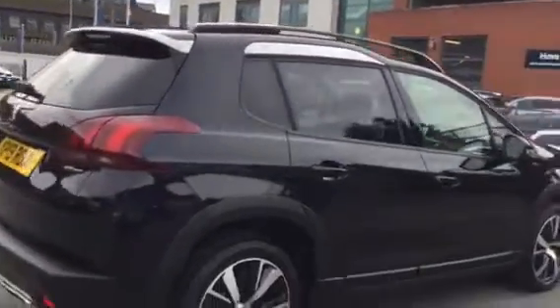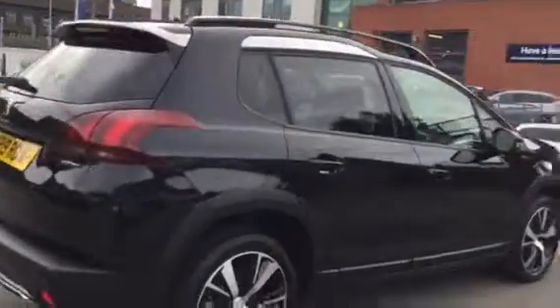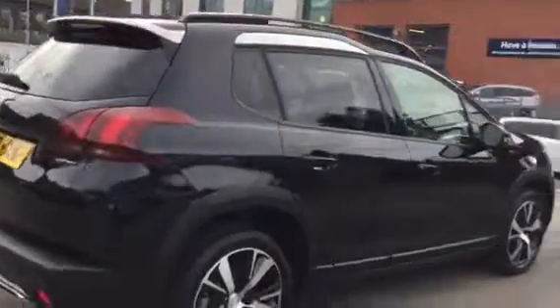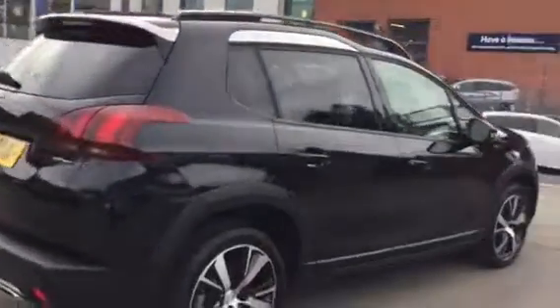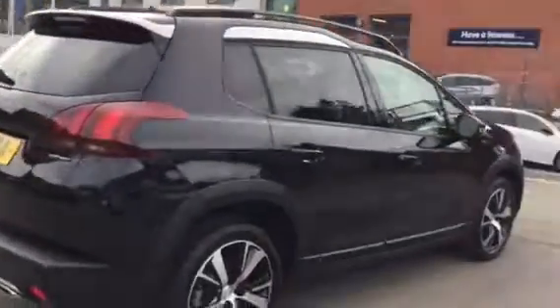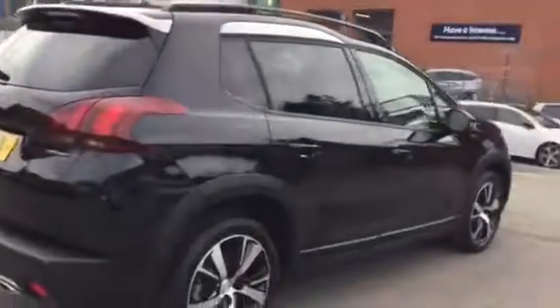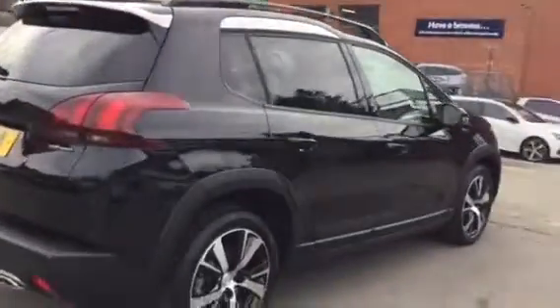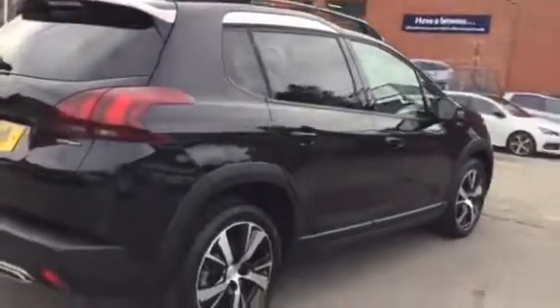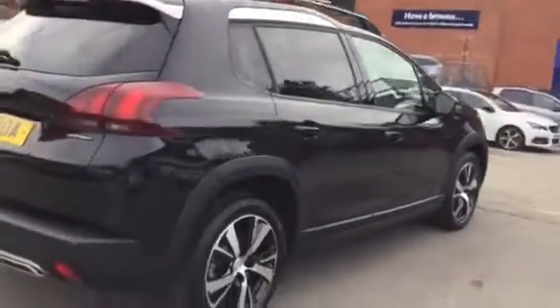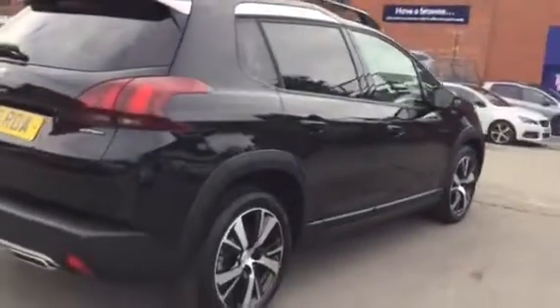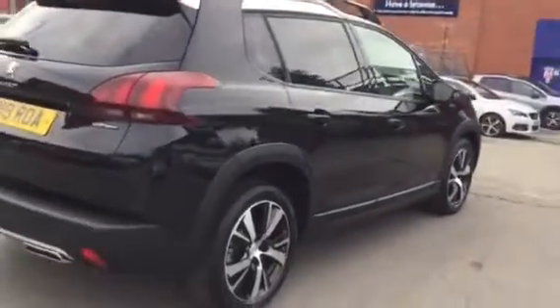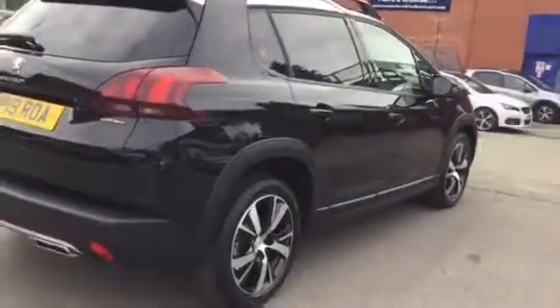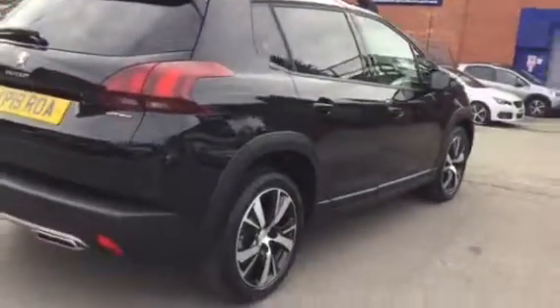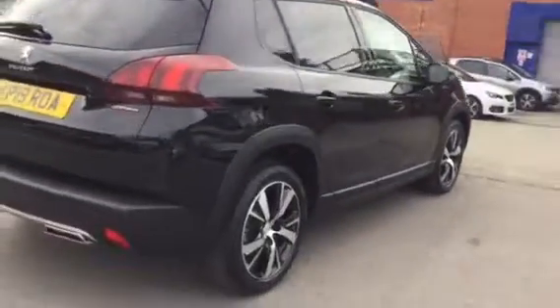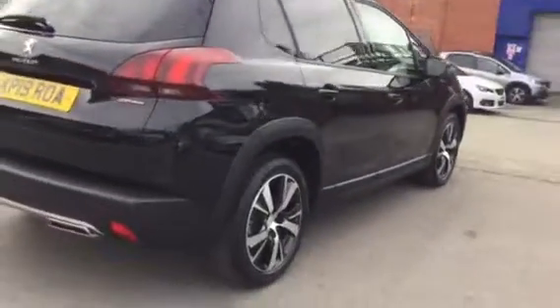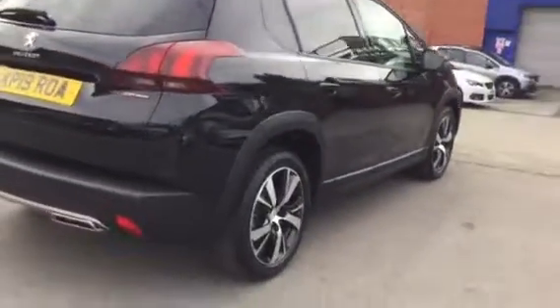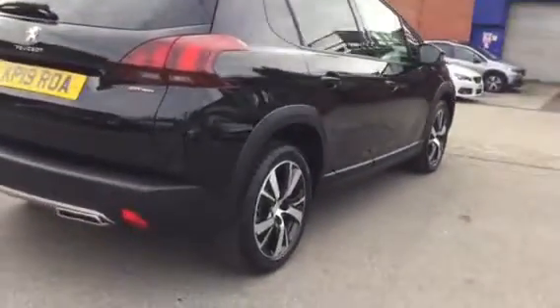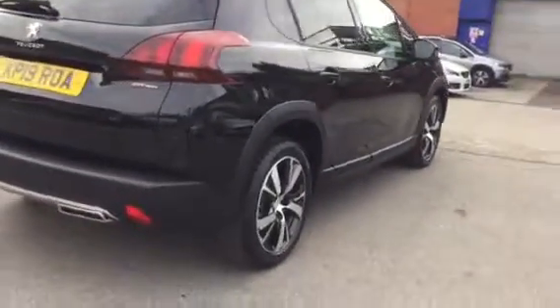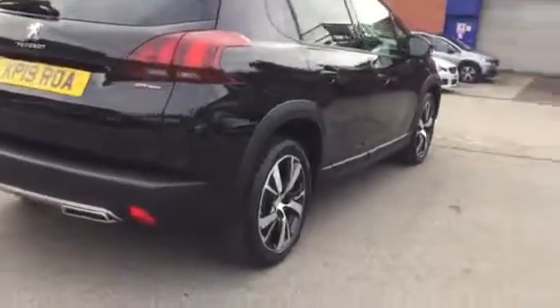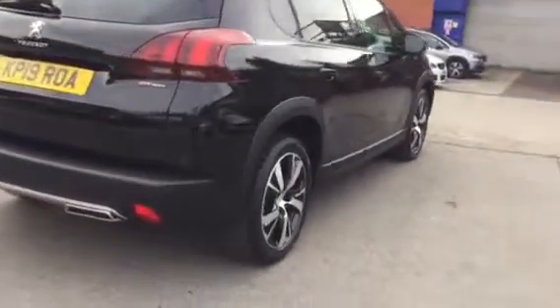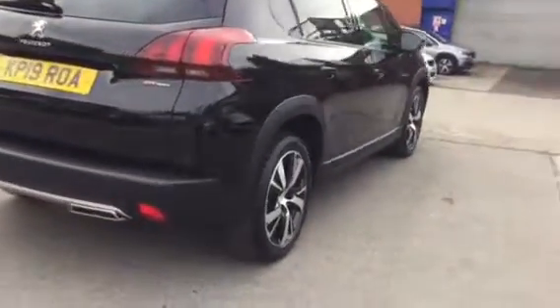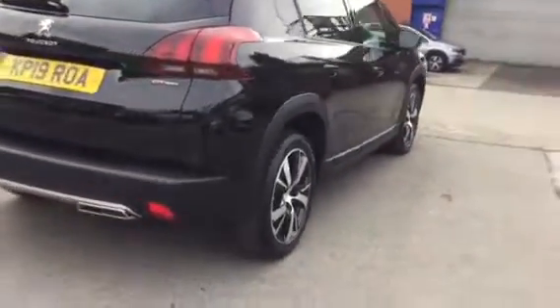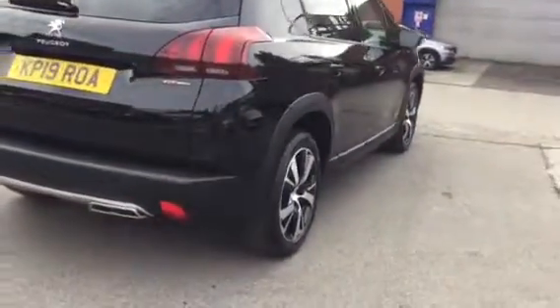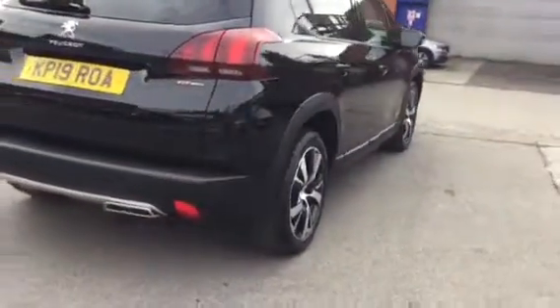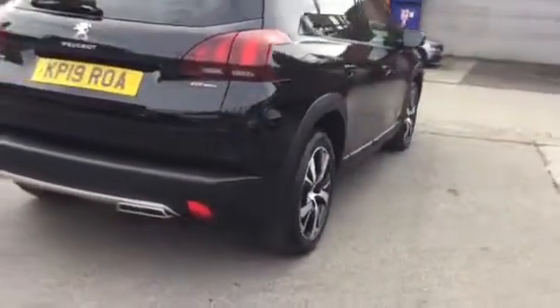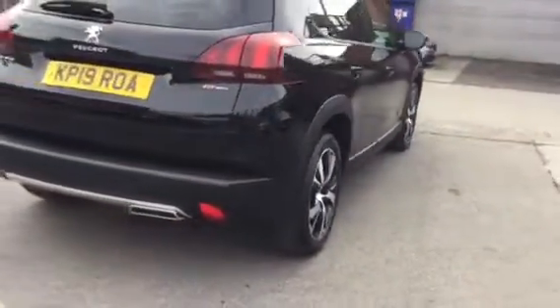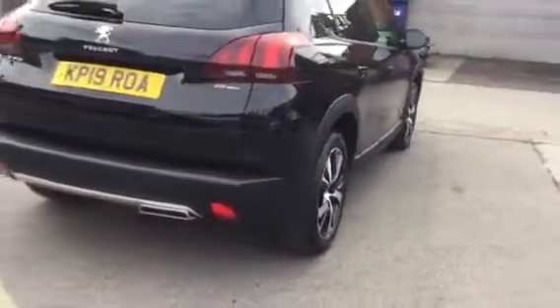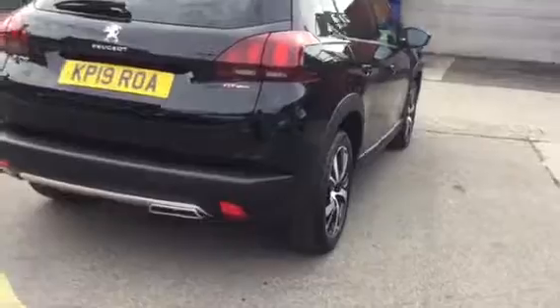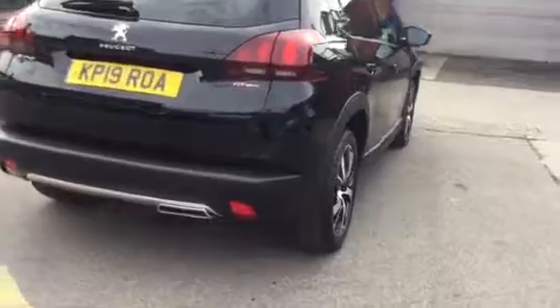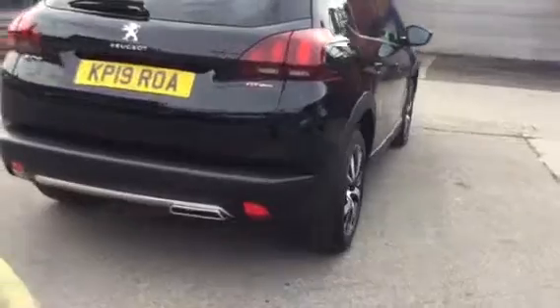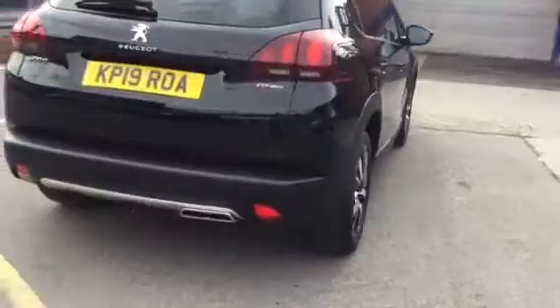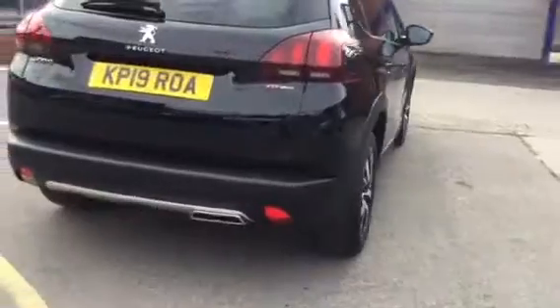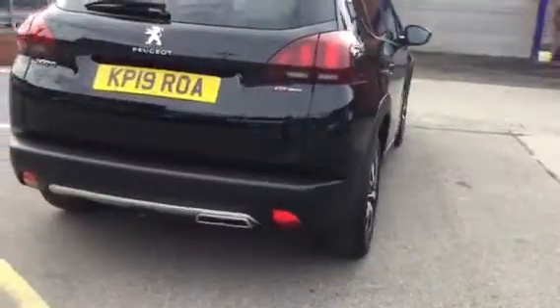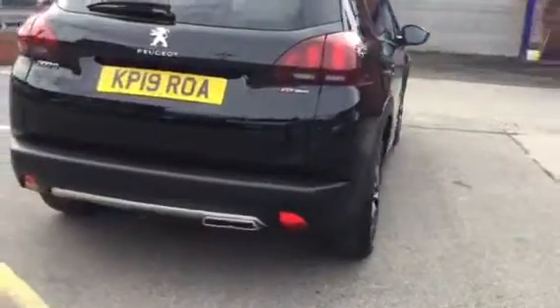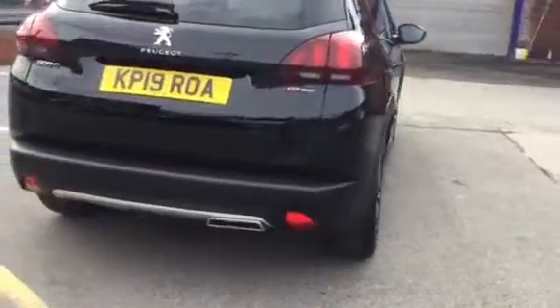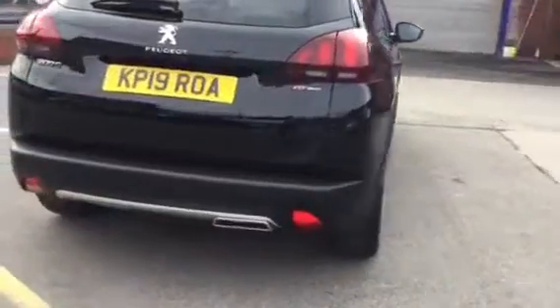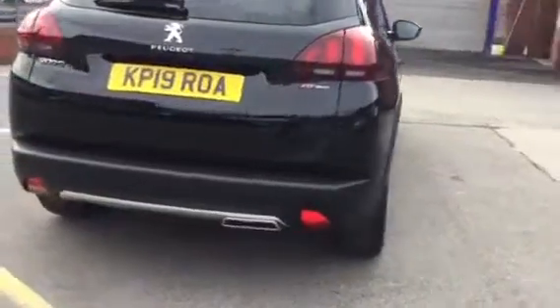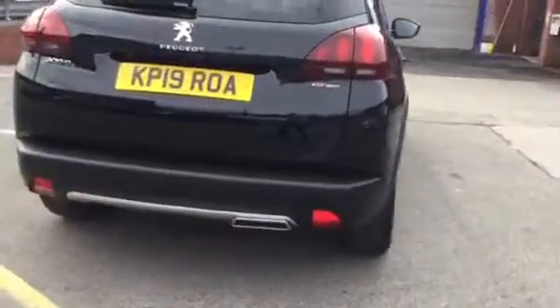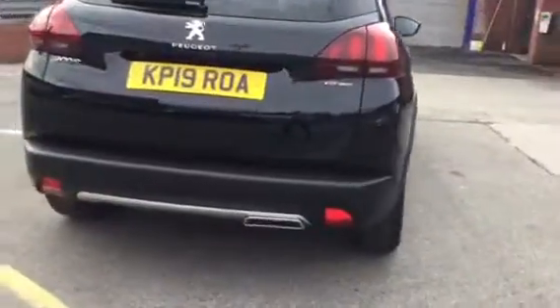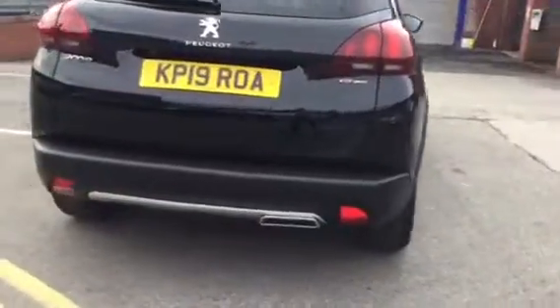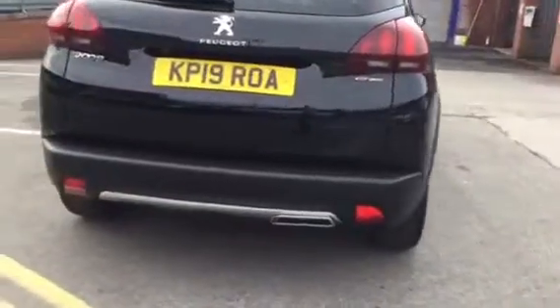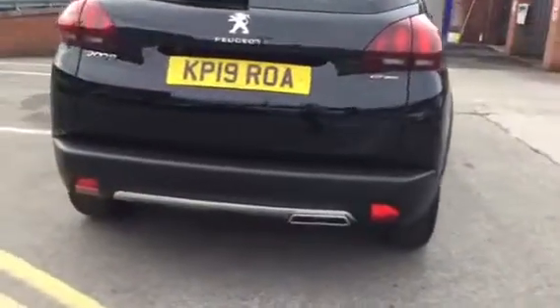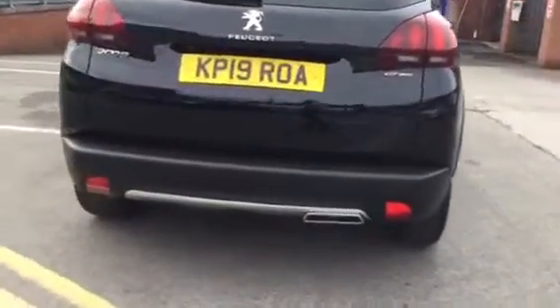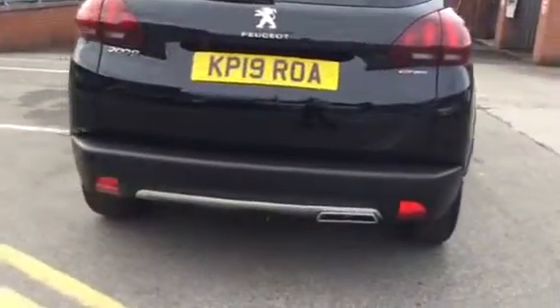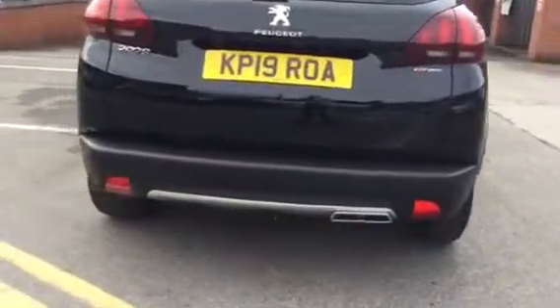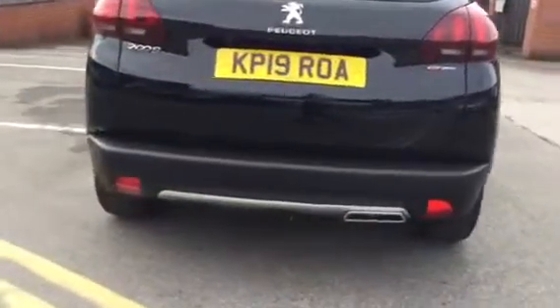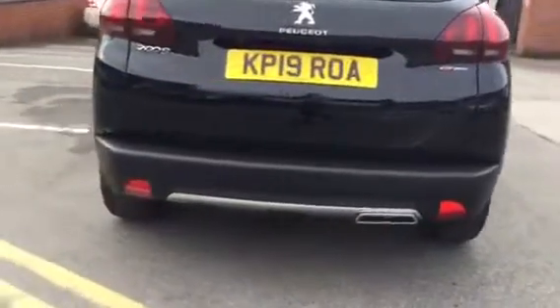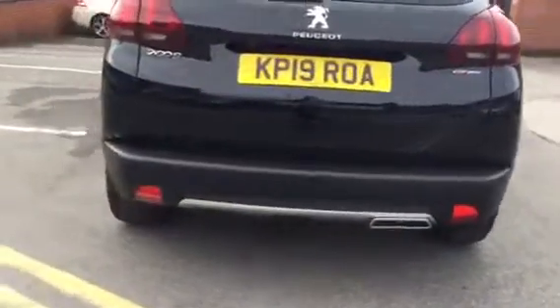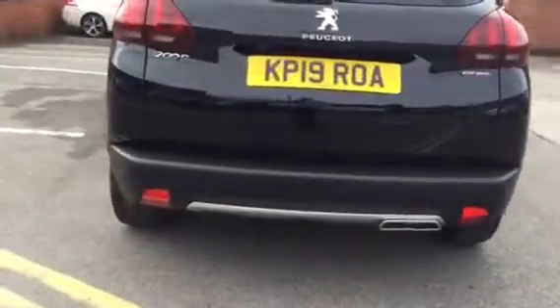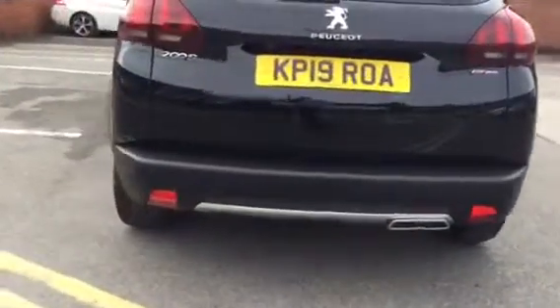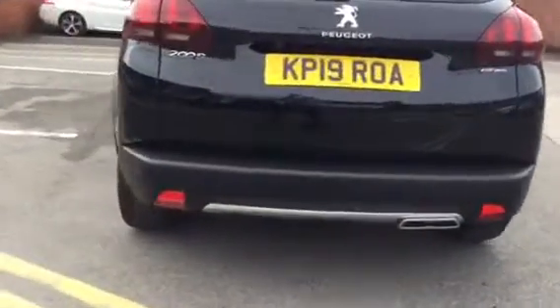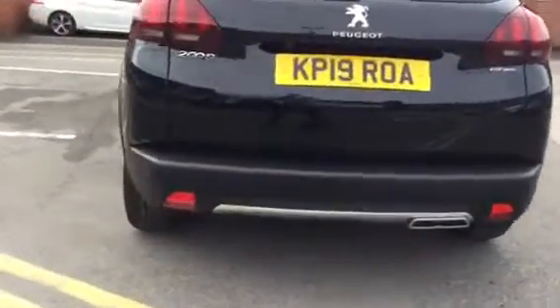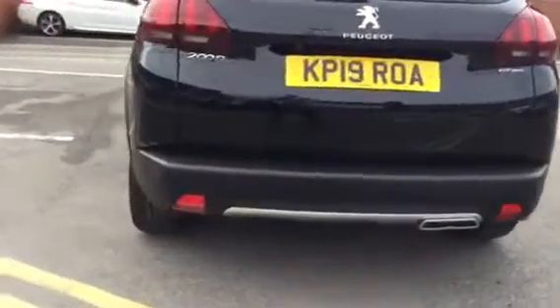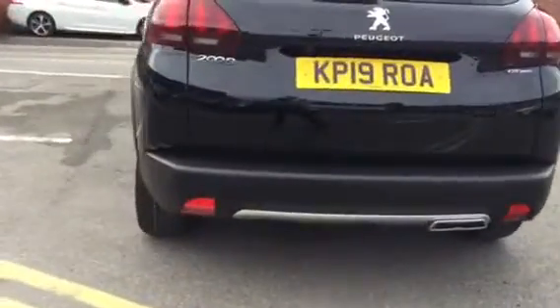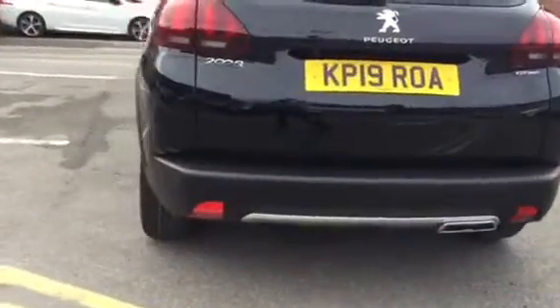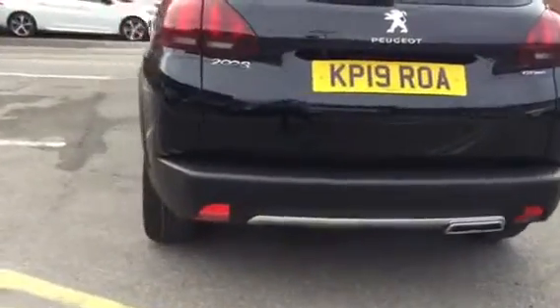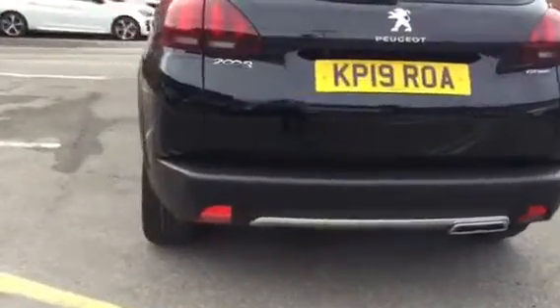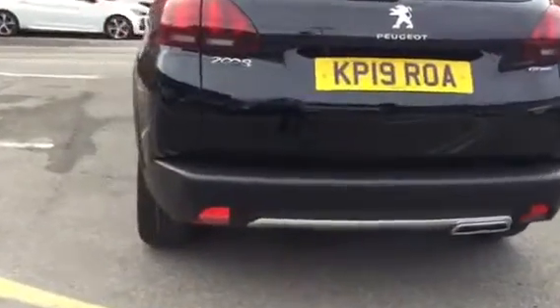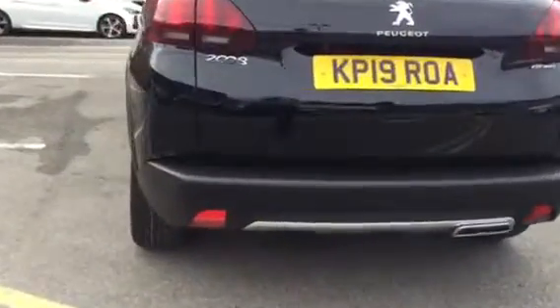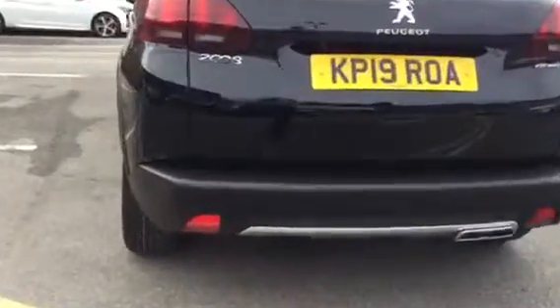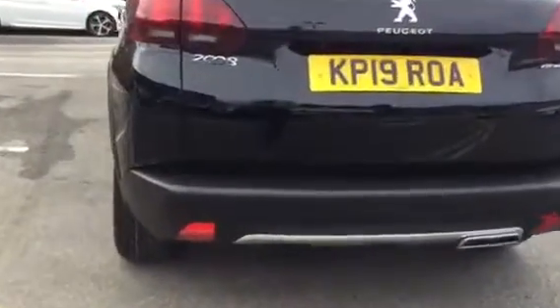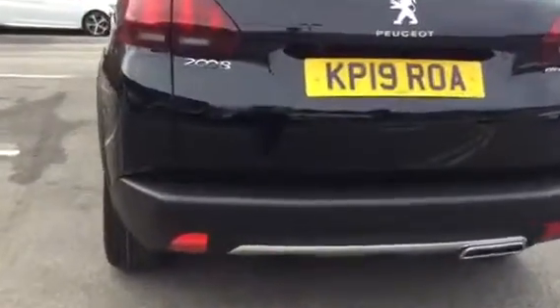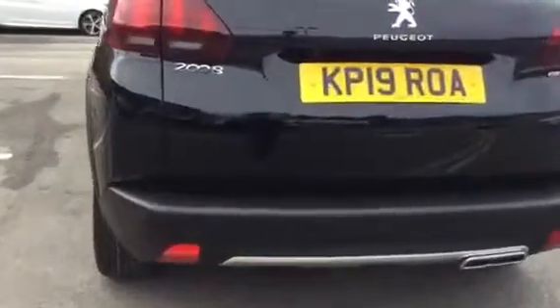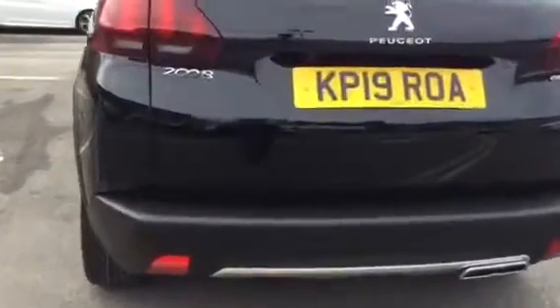Come around the back, you've got your rear parking sensors across the bottom of the bumper.